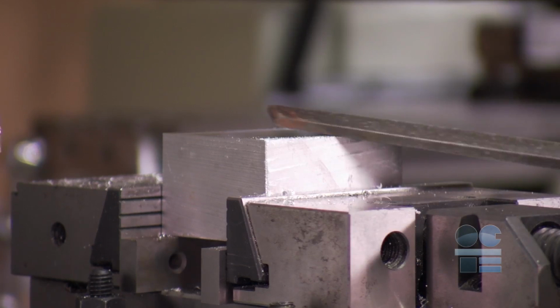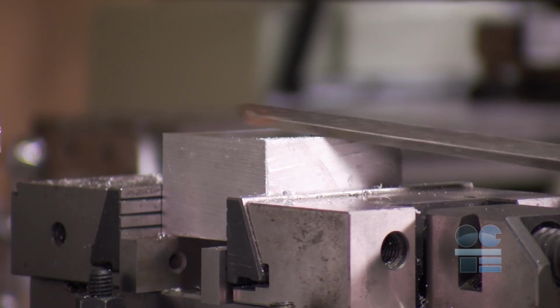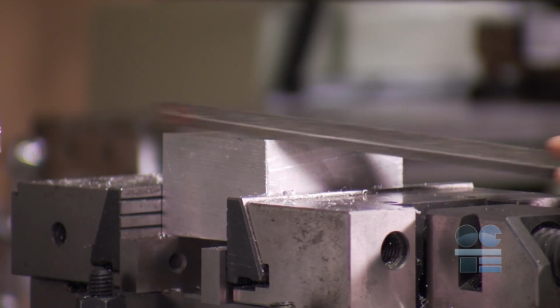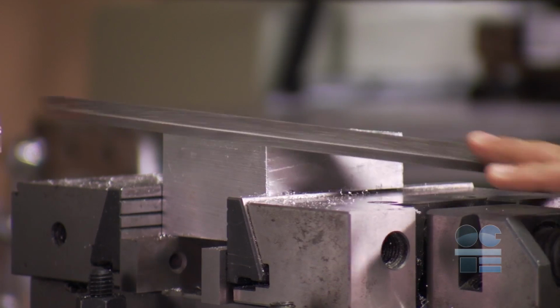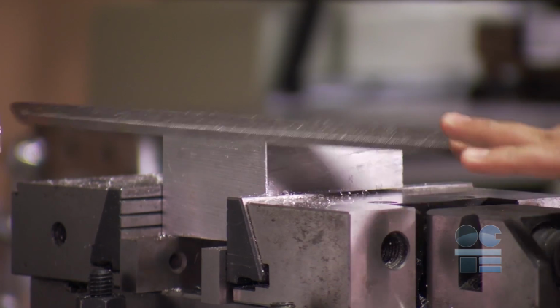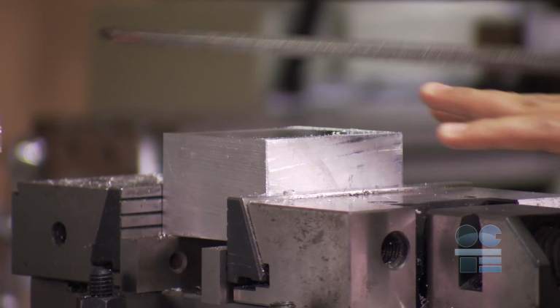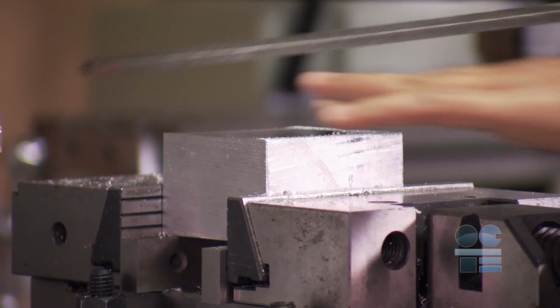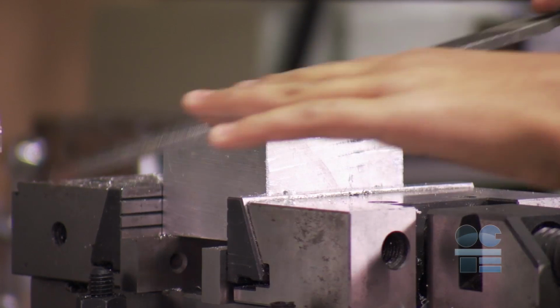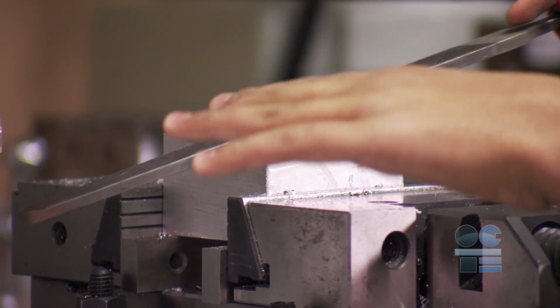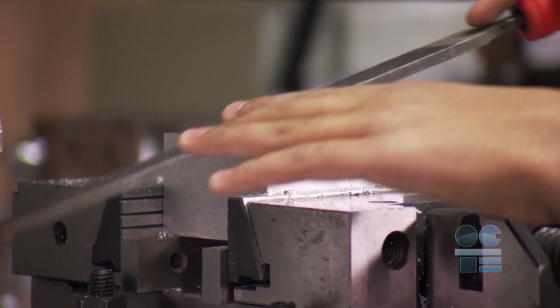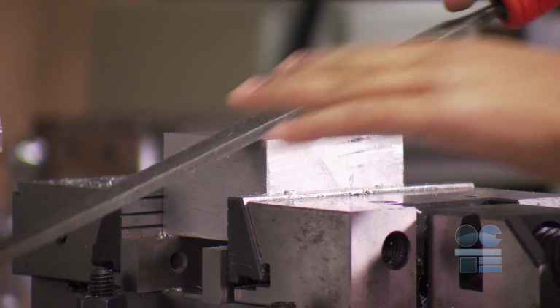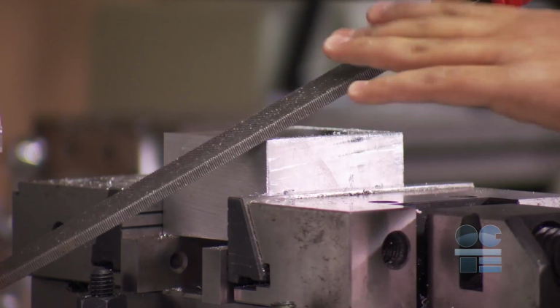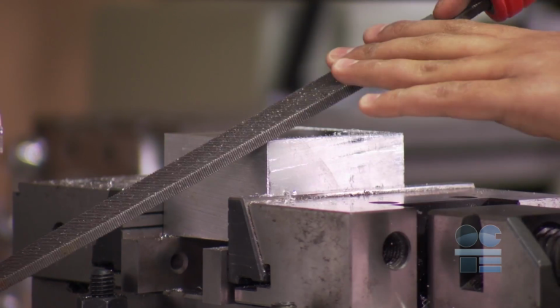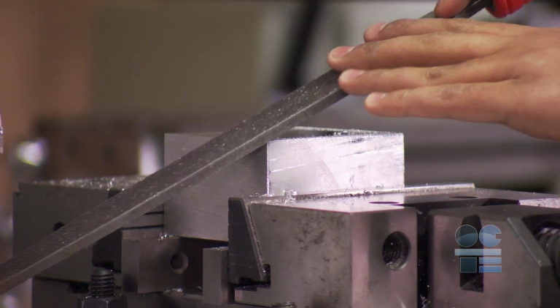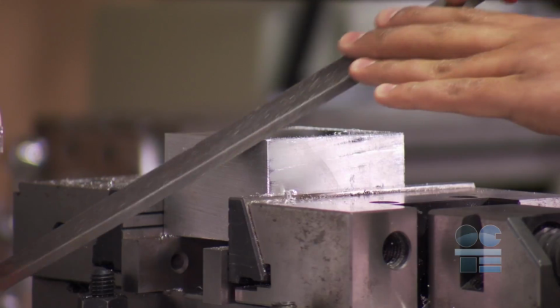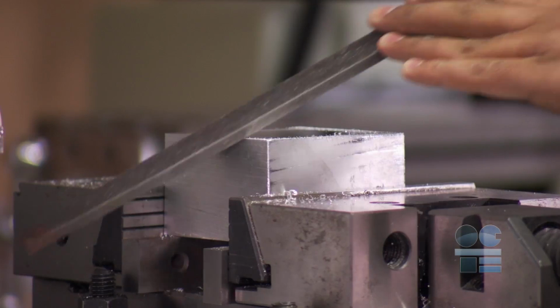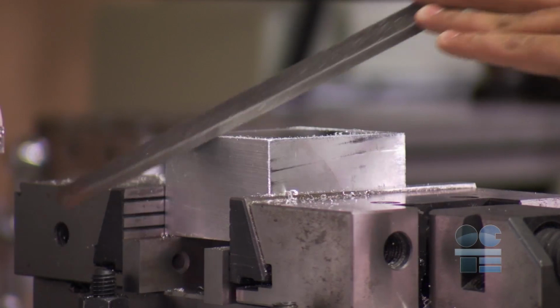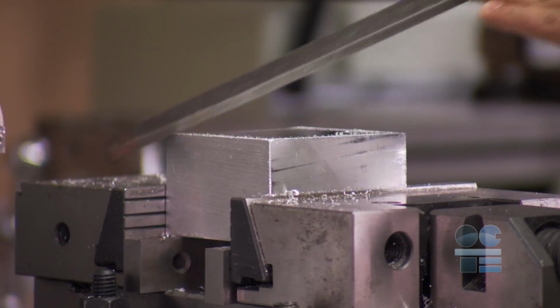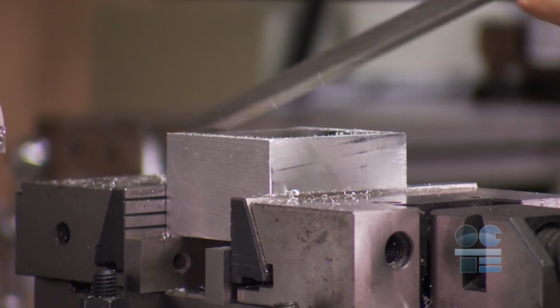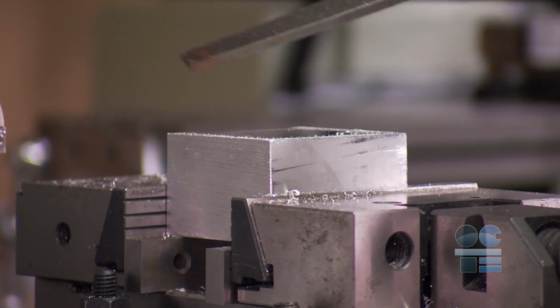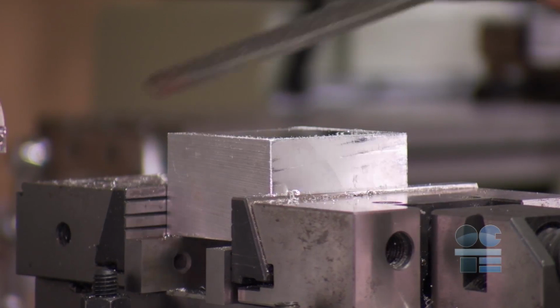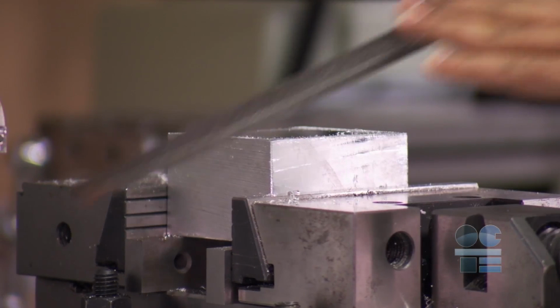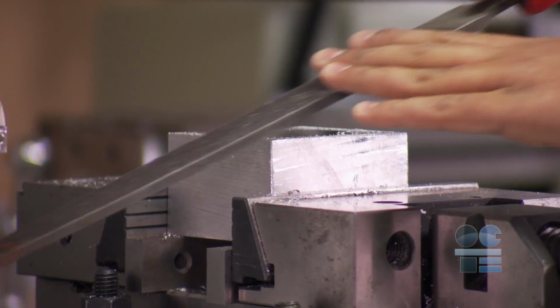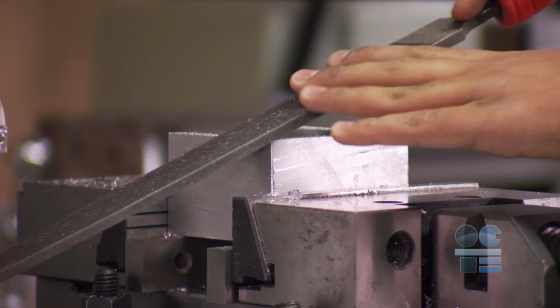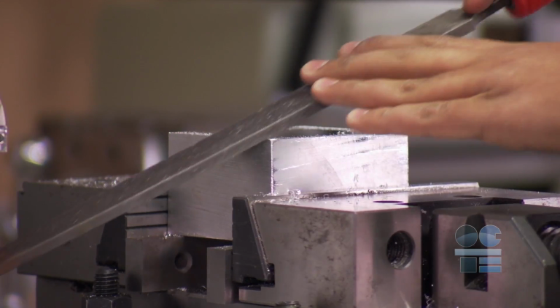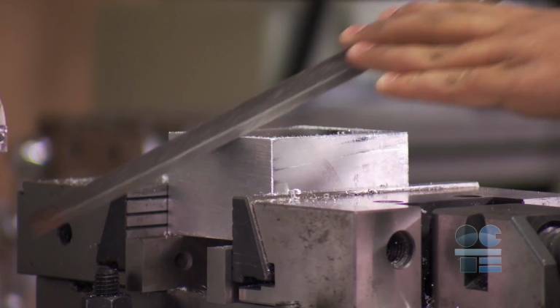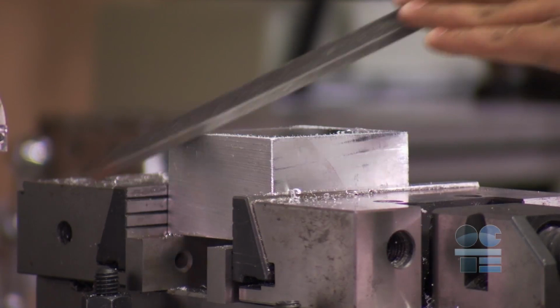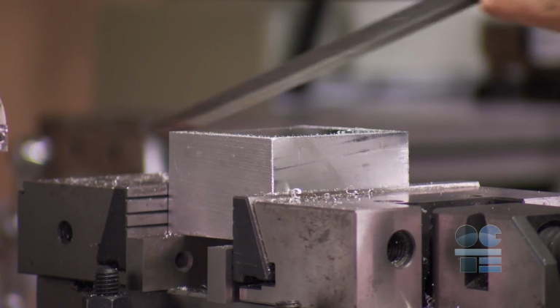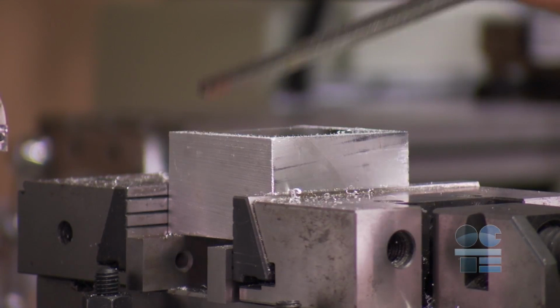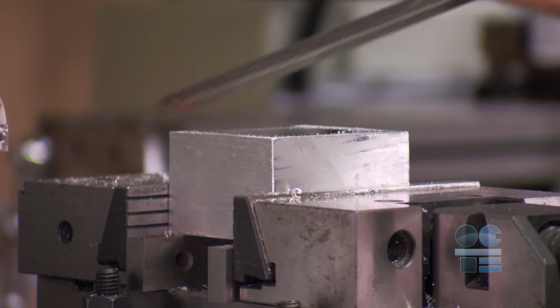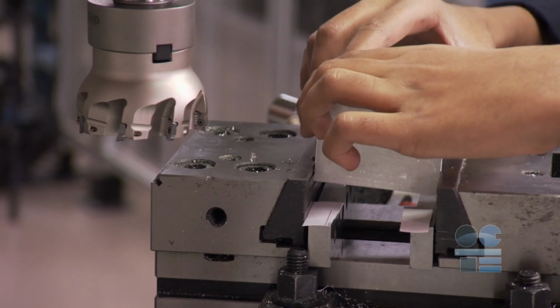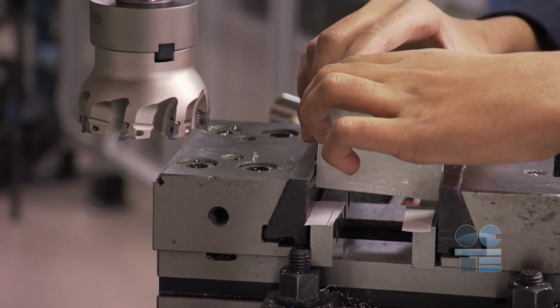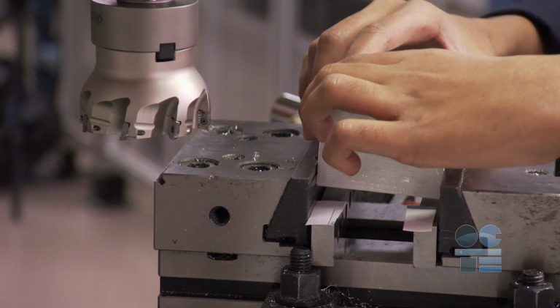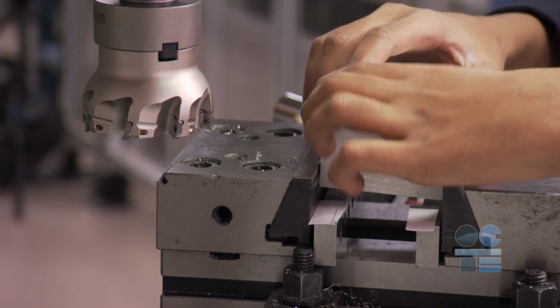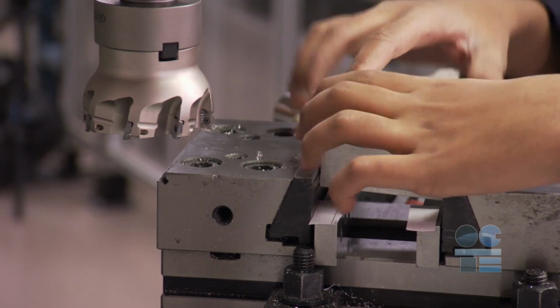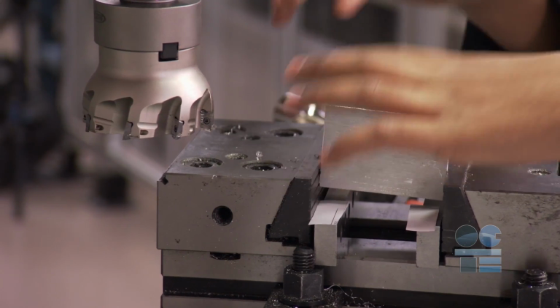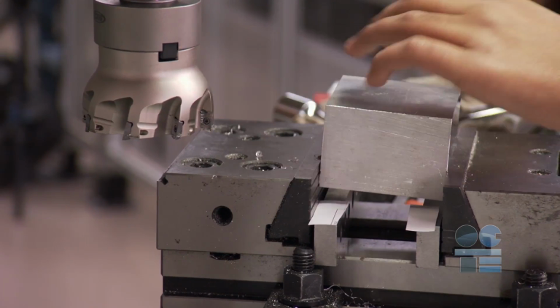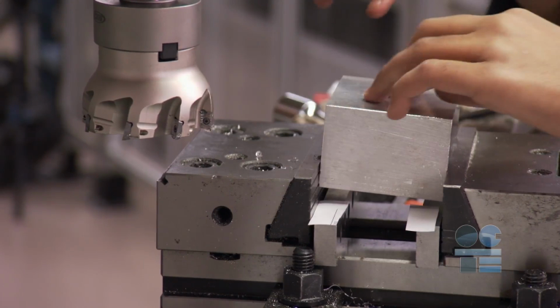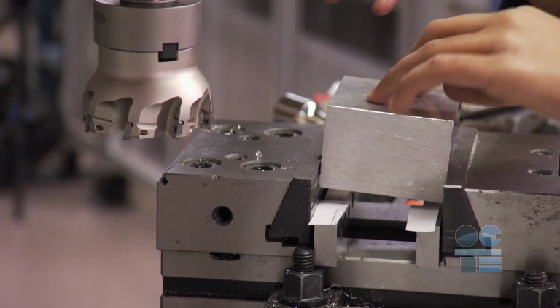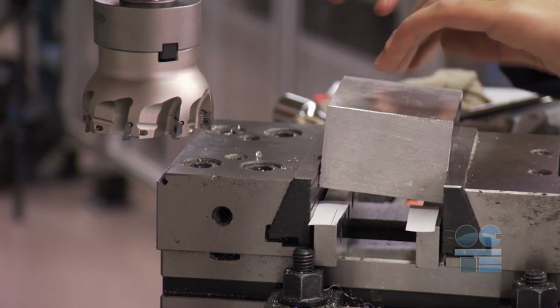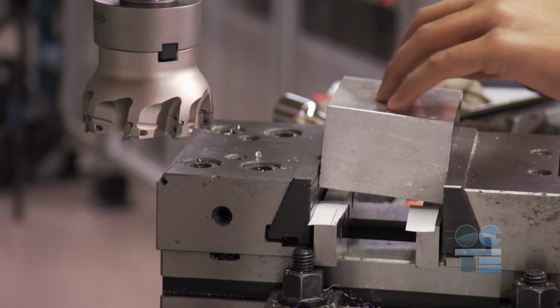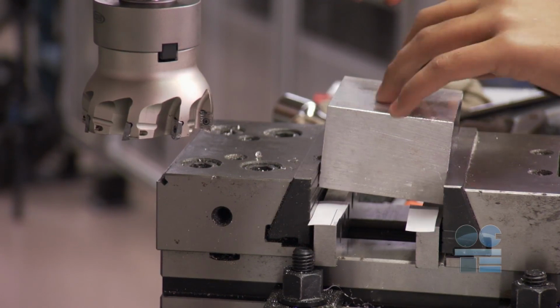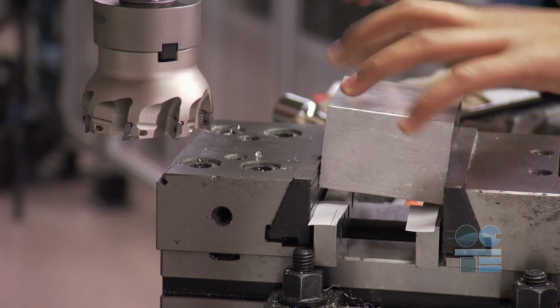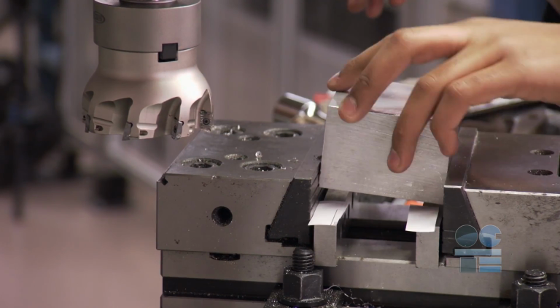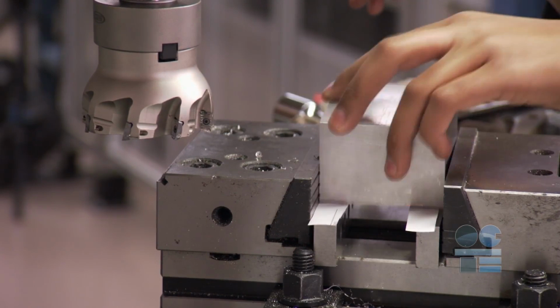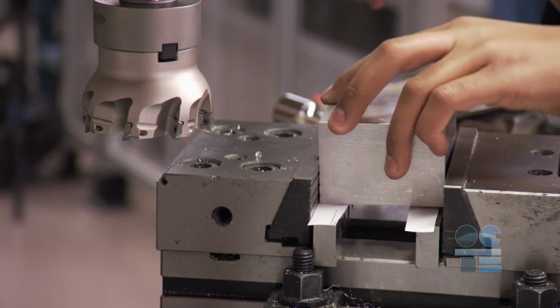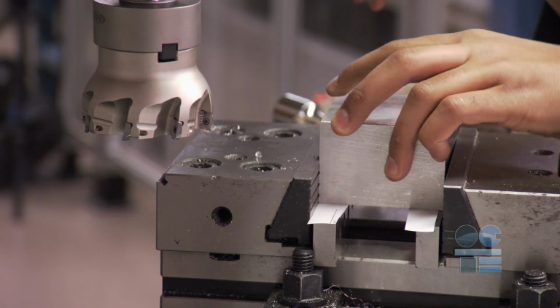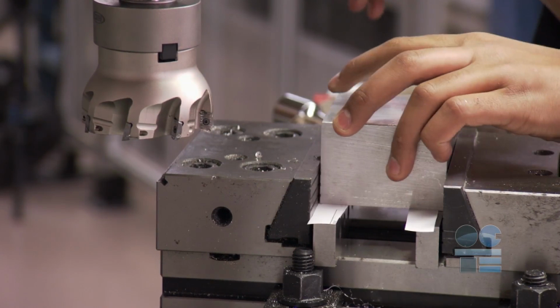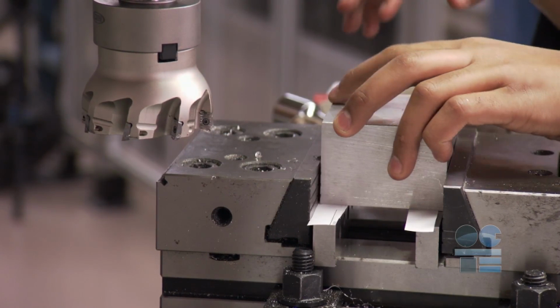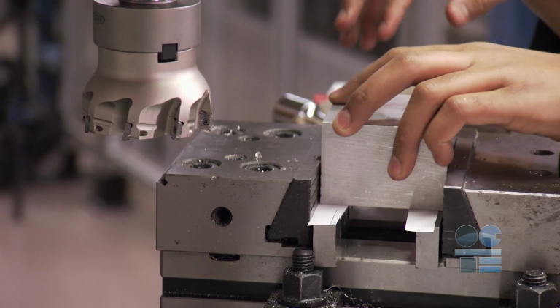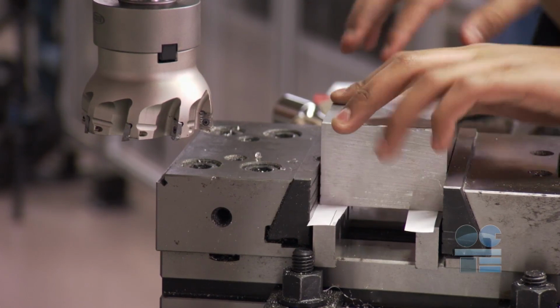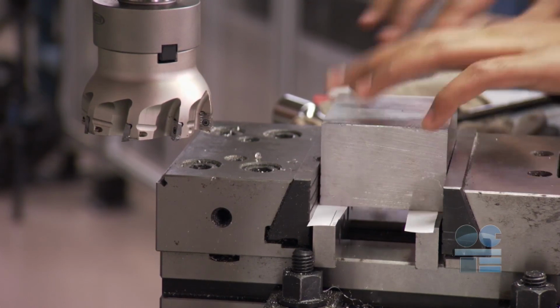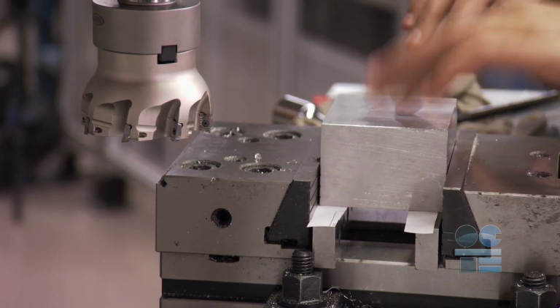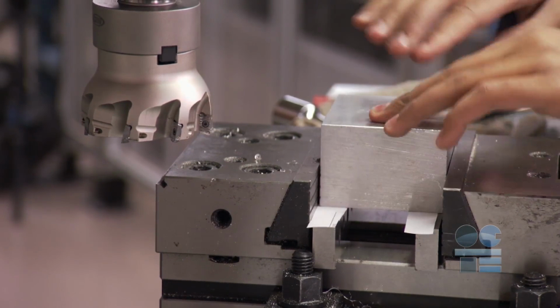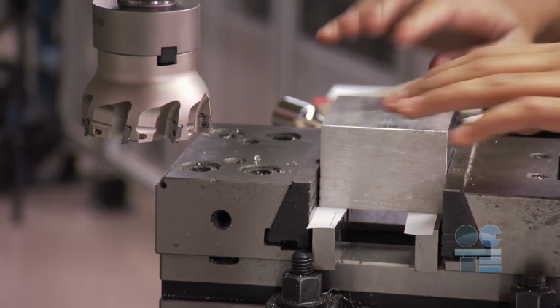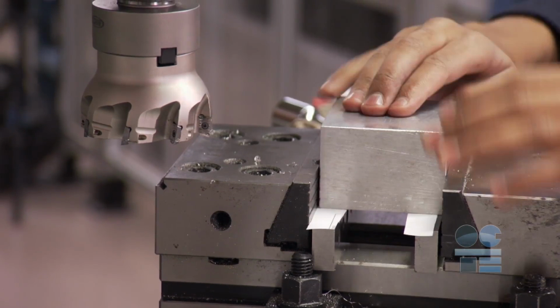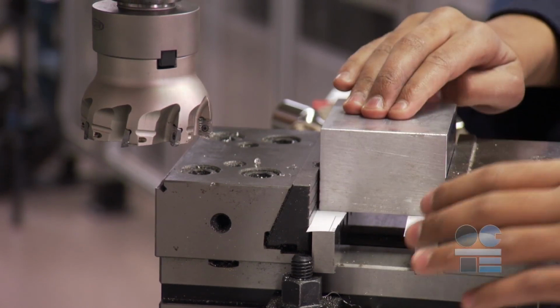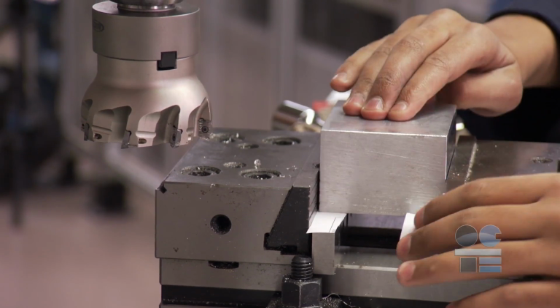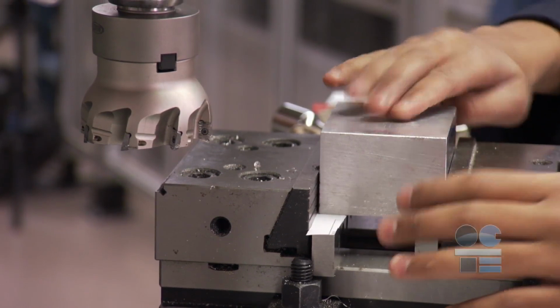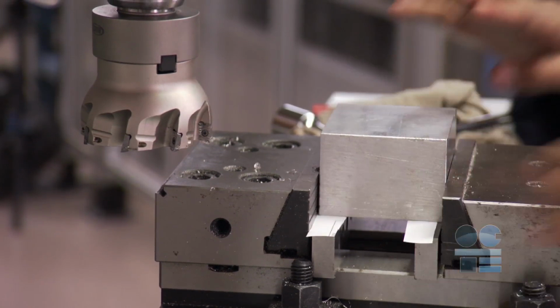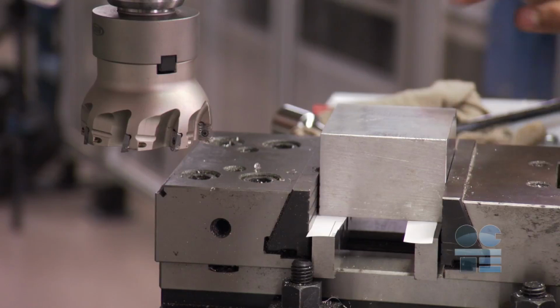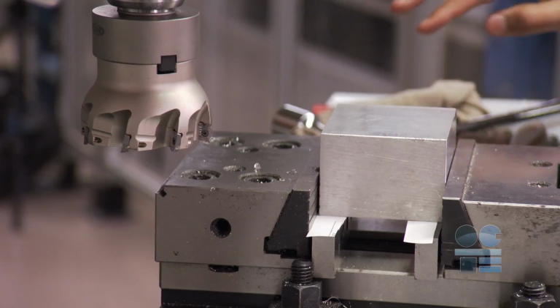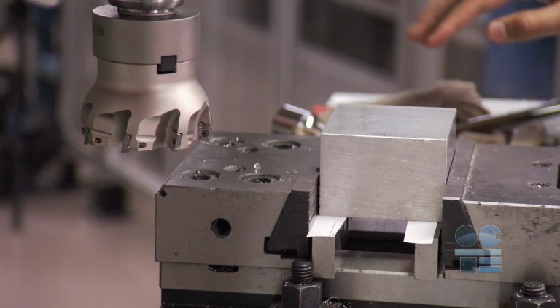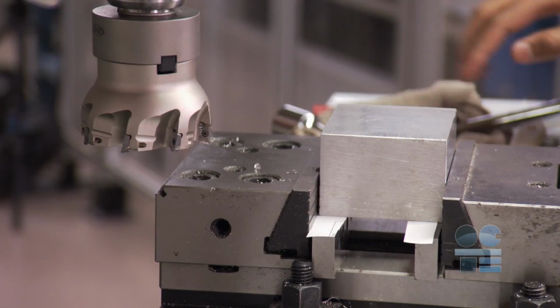Workpieces can be held securely by ensuring they are free of burrs and are sitting flat in the vise, sitting on parallels with paper feelers.